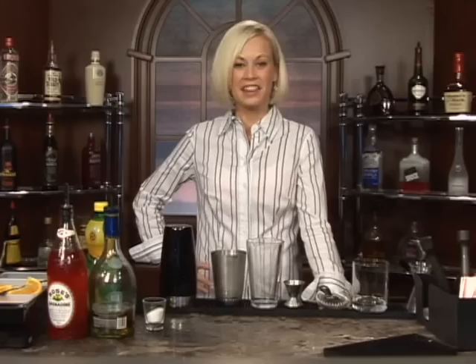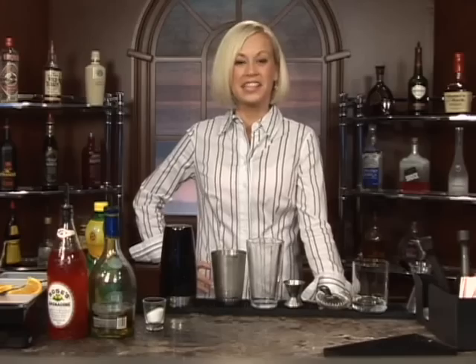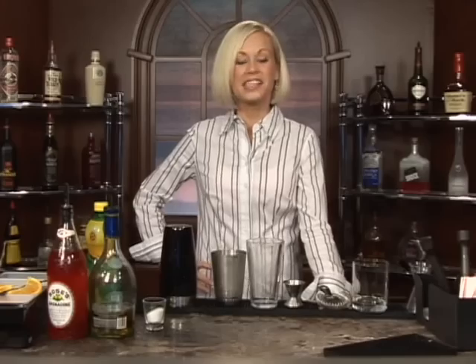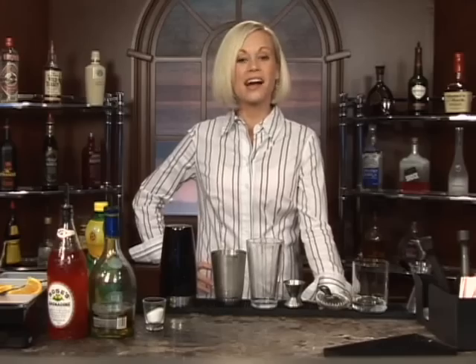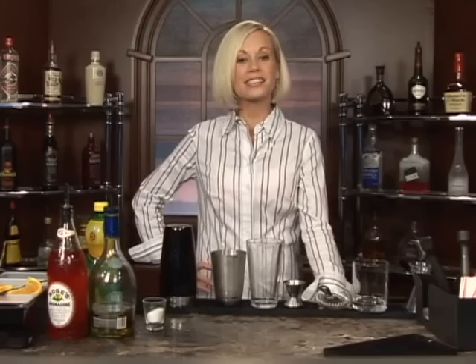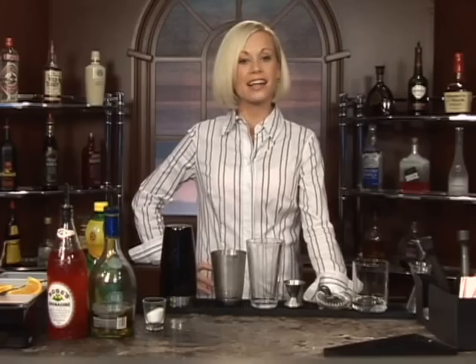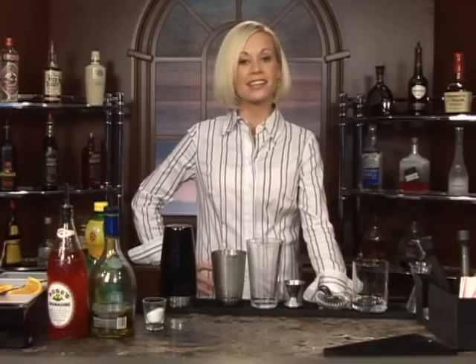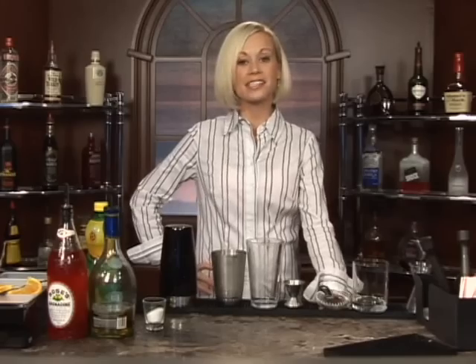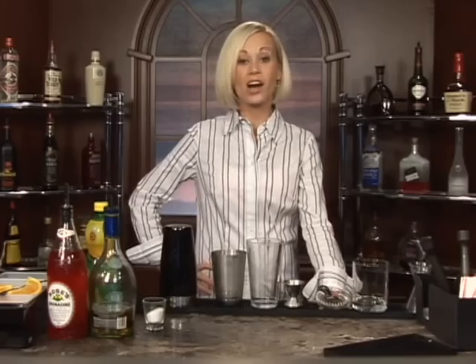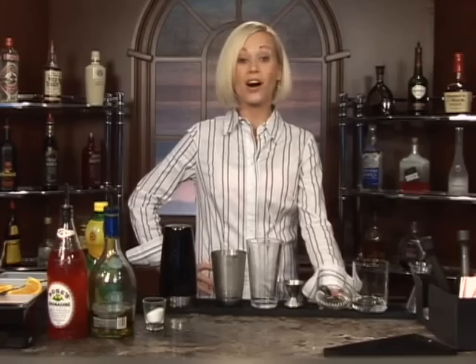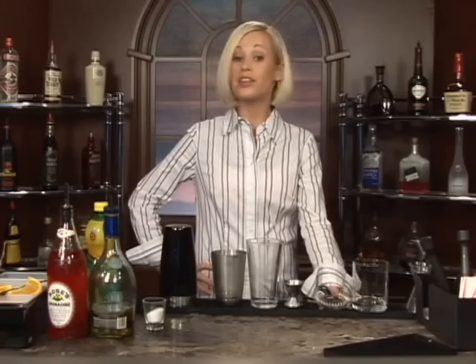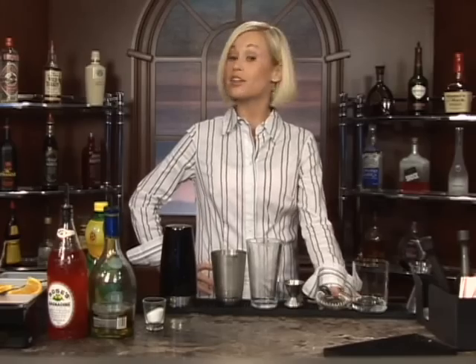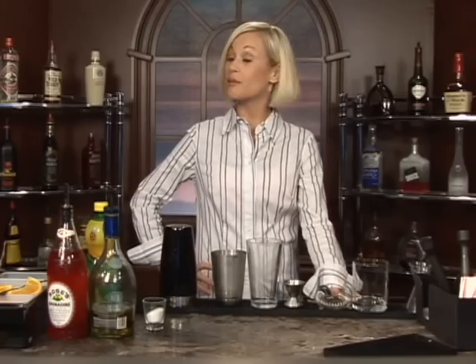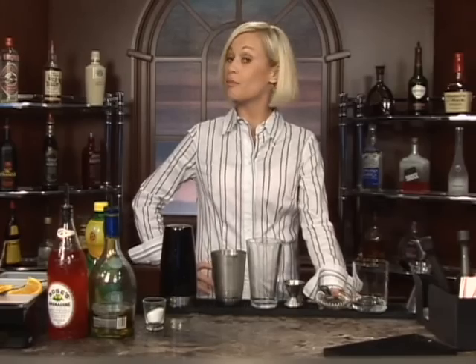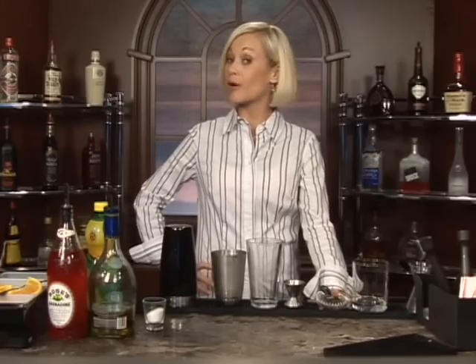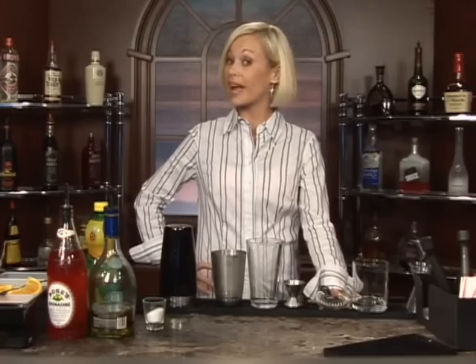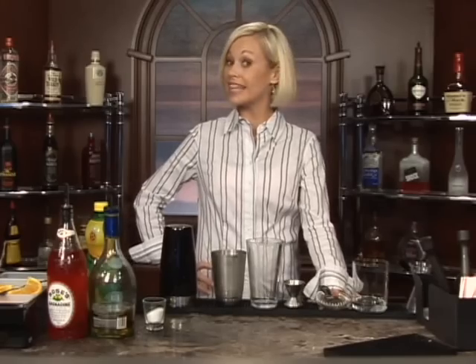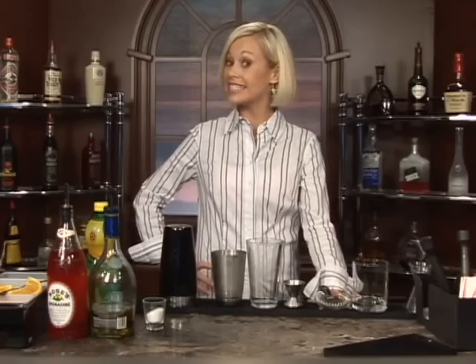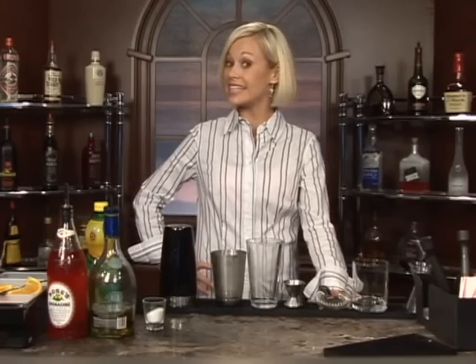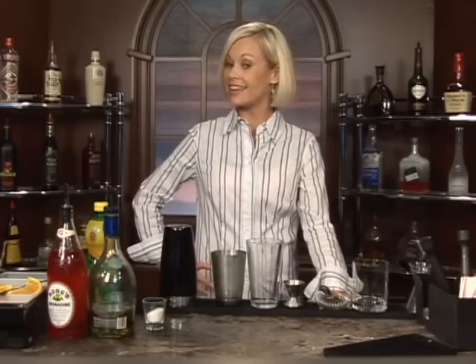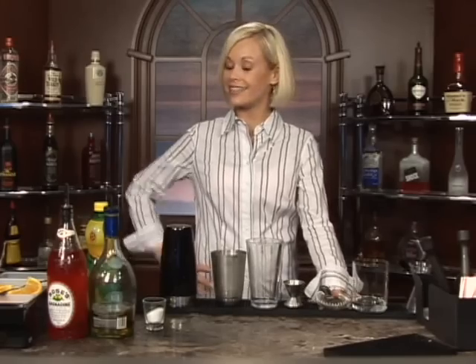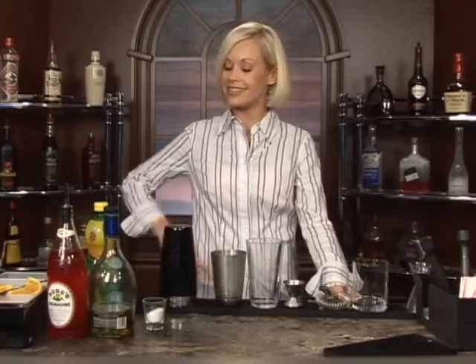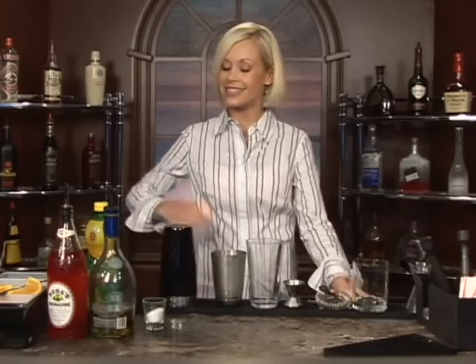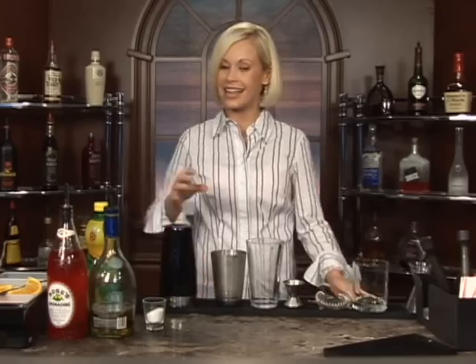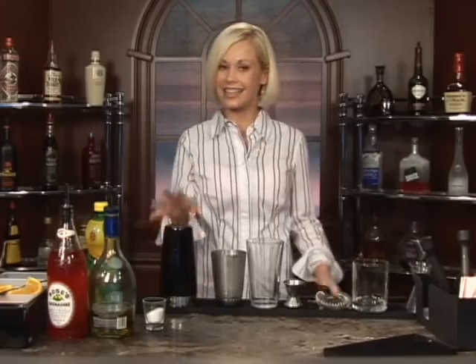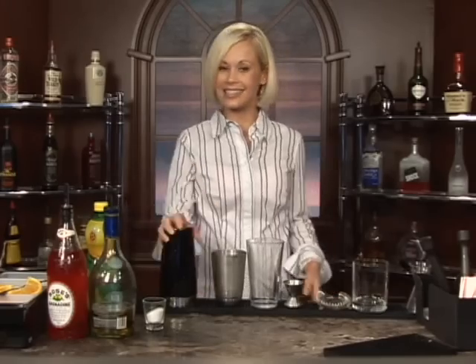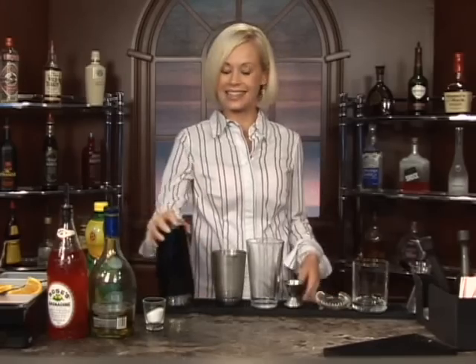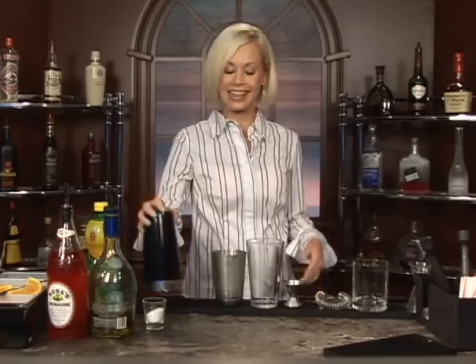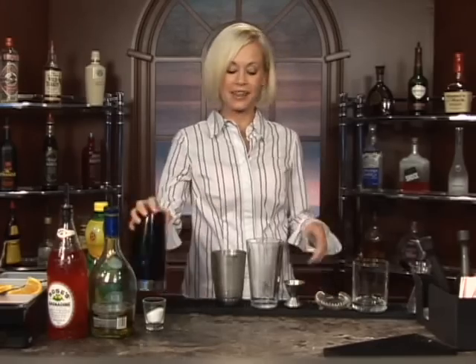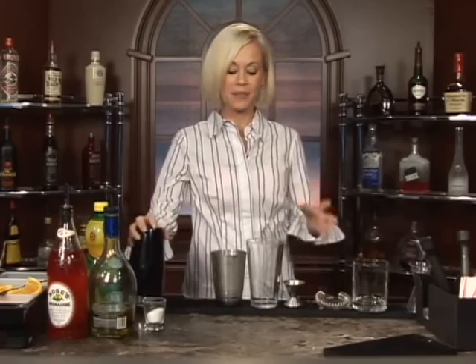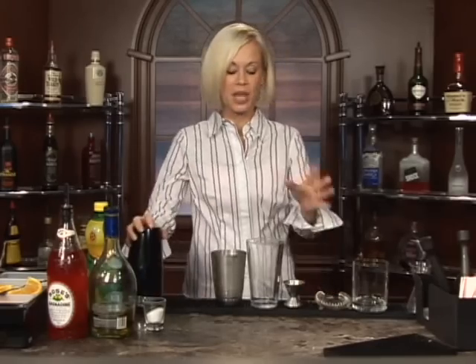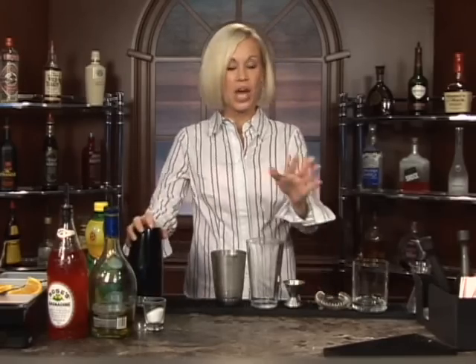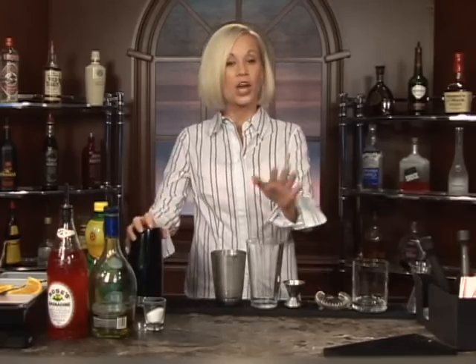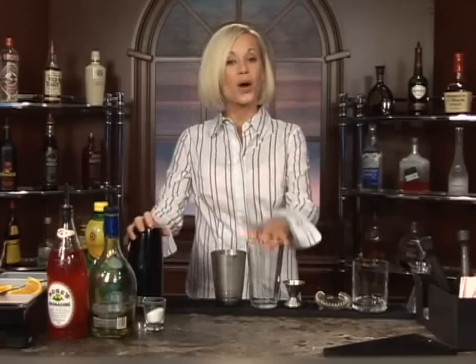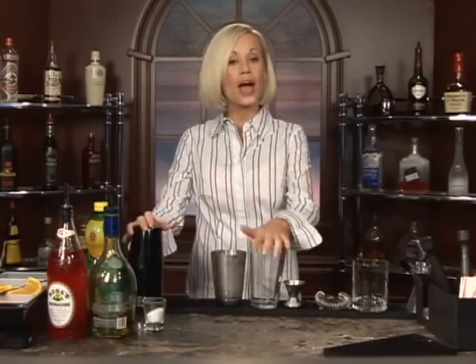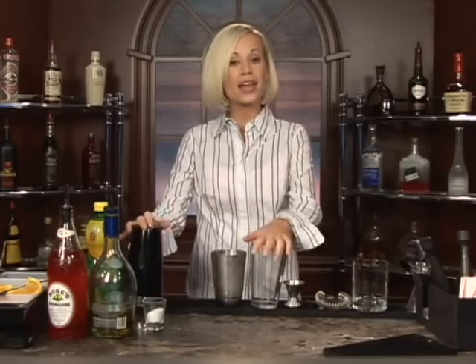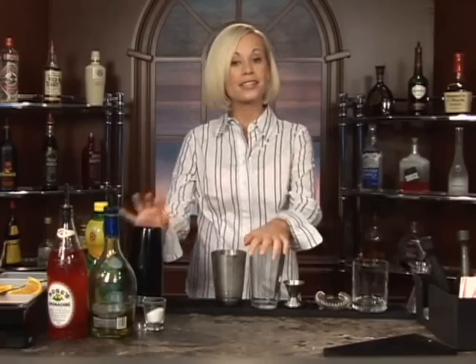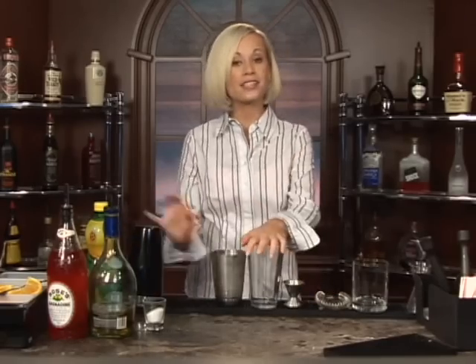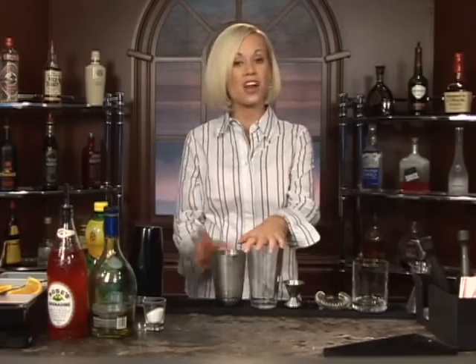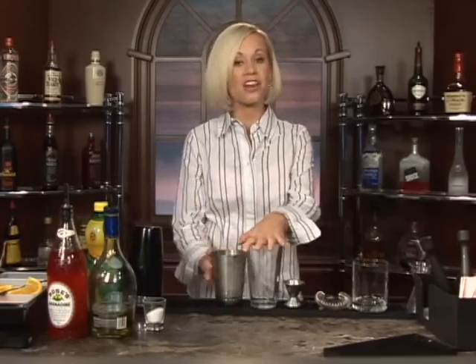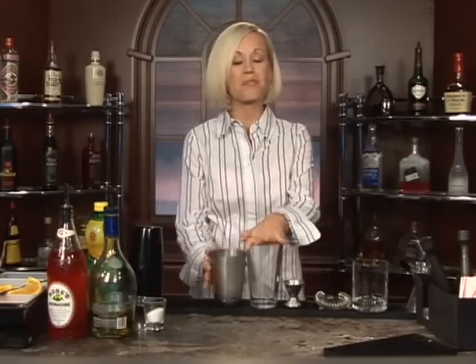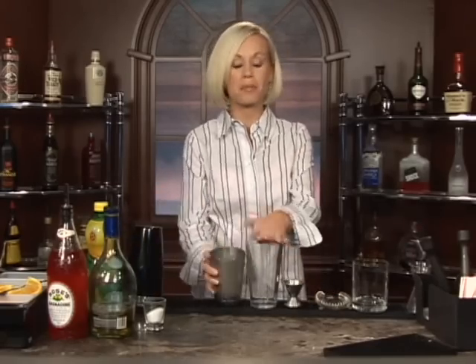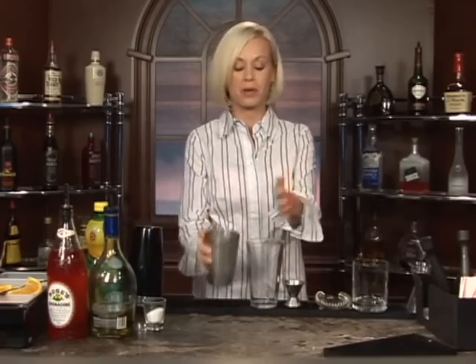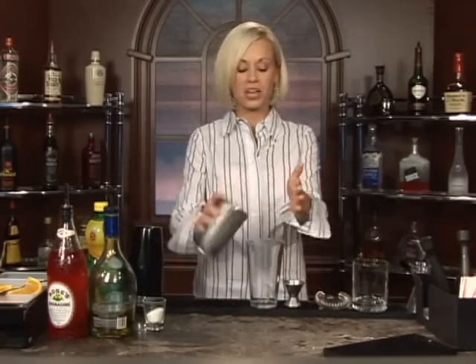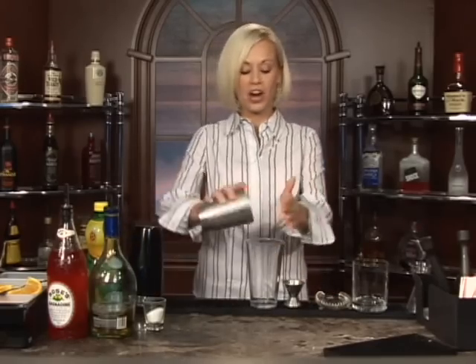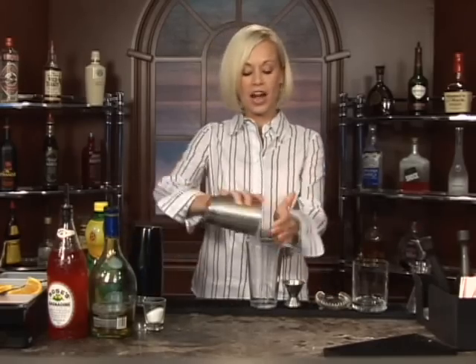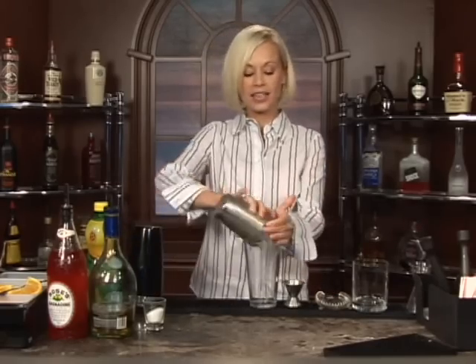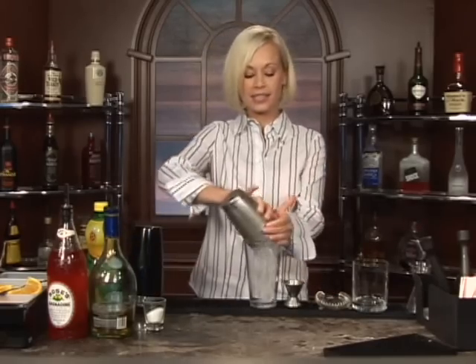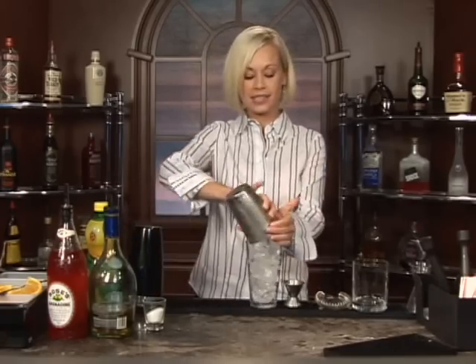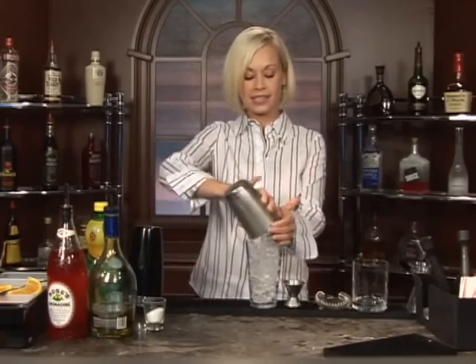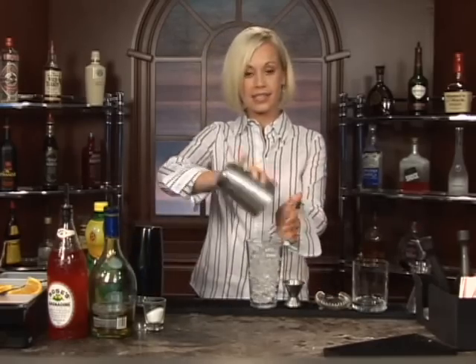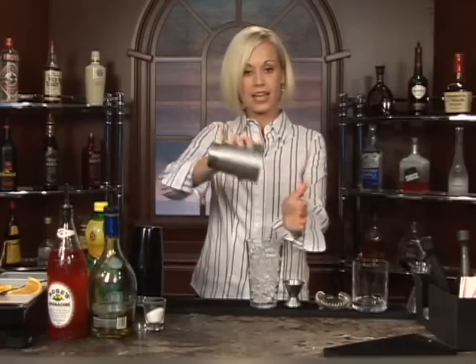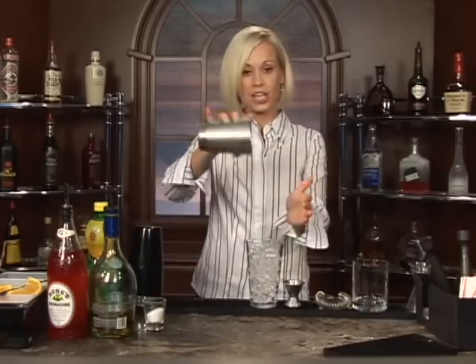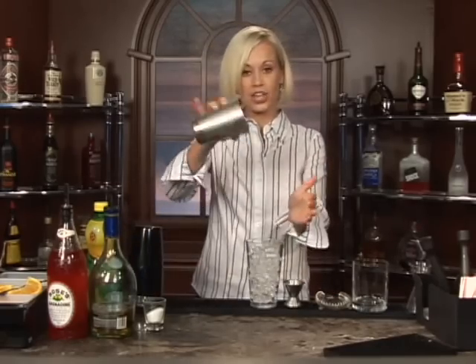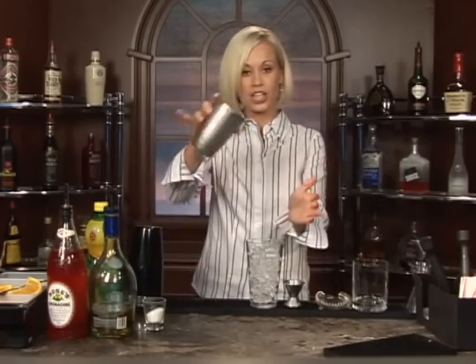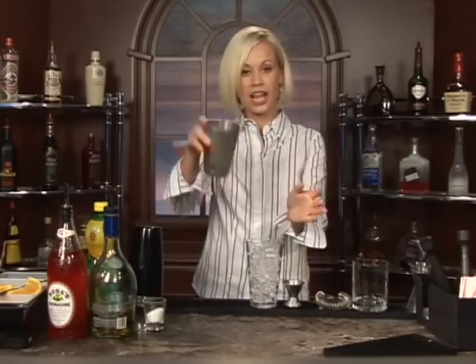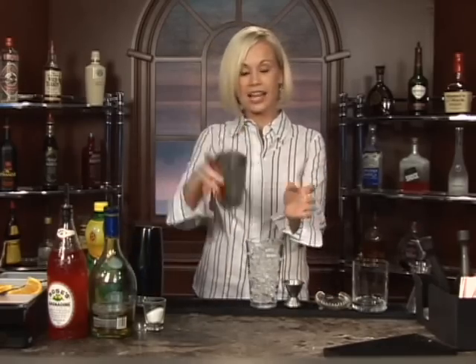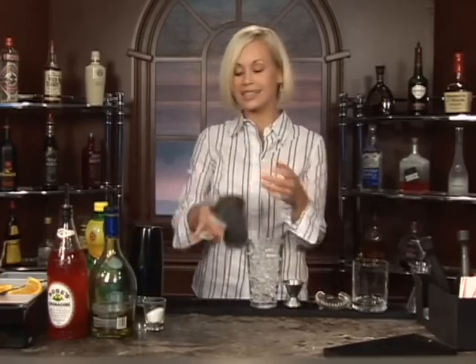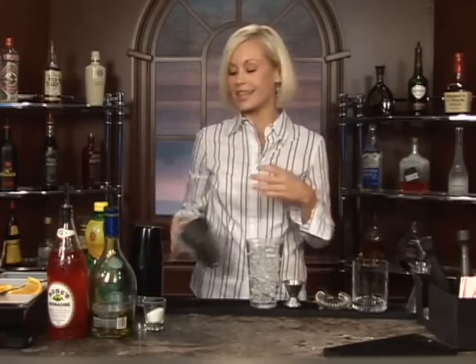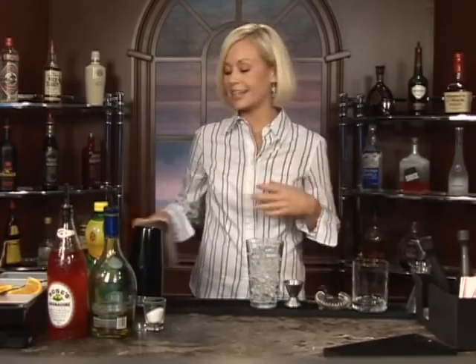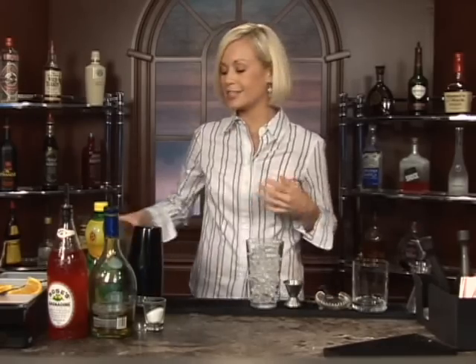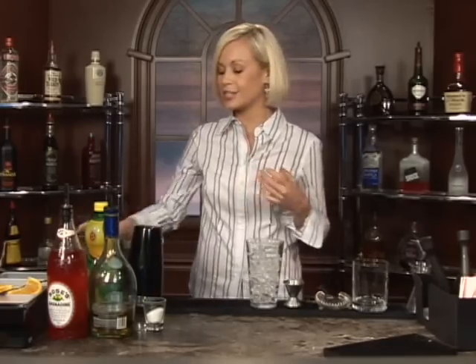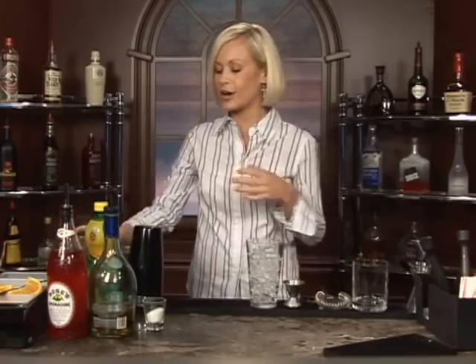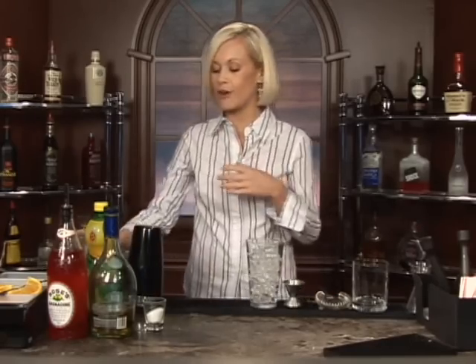This cocktail is called the Brandy Daisy. Go ahead and start off by putting your ice in your glass like so.